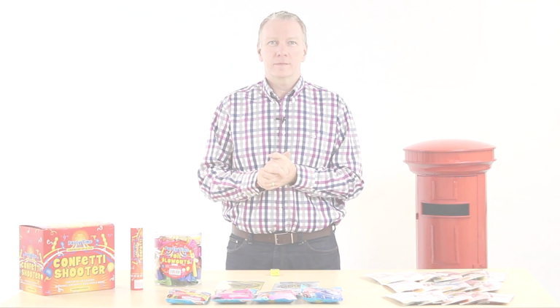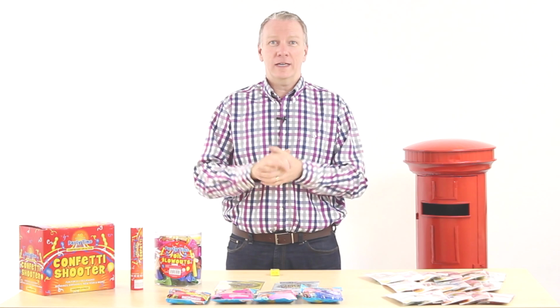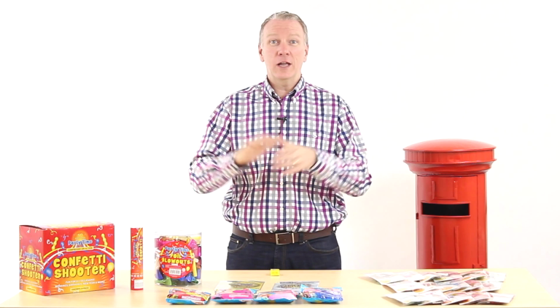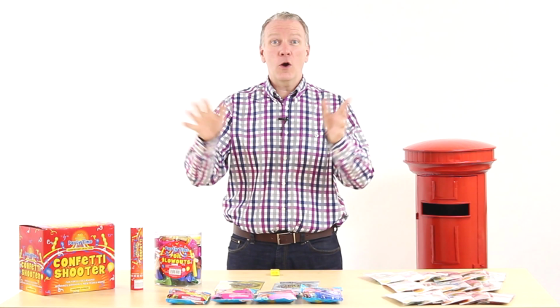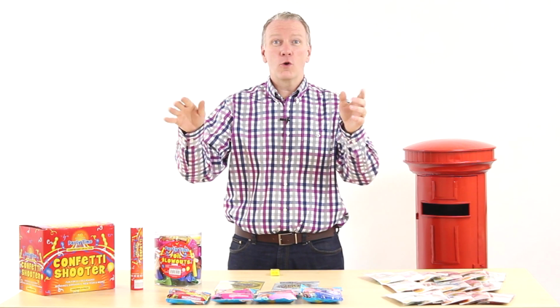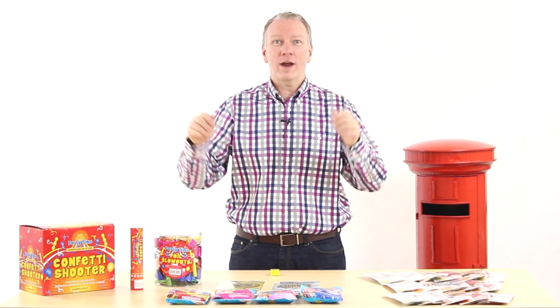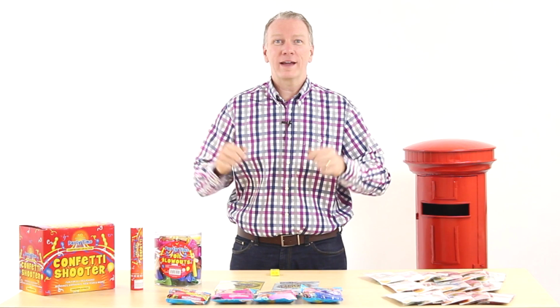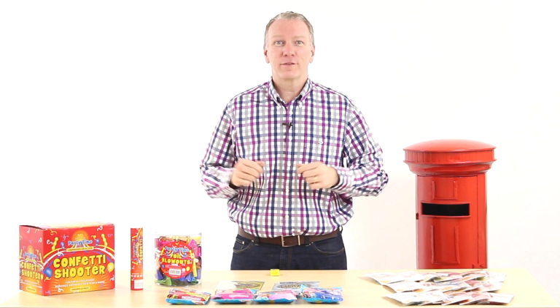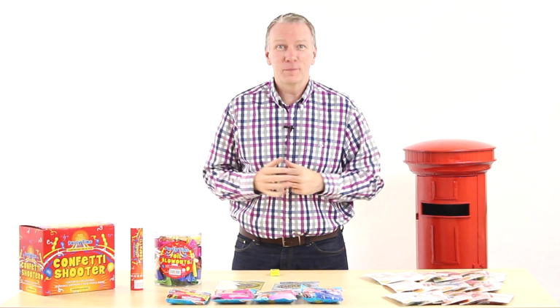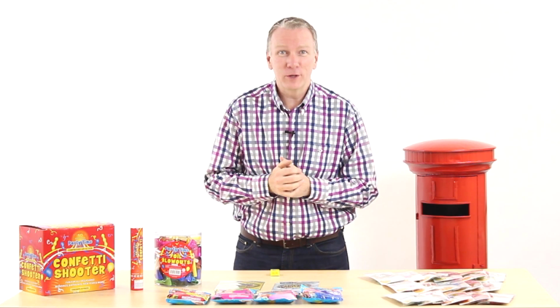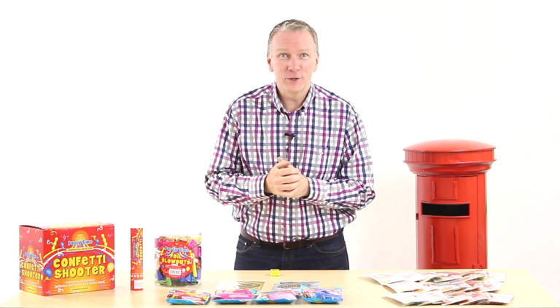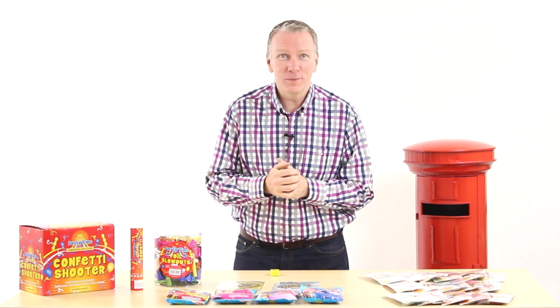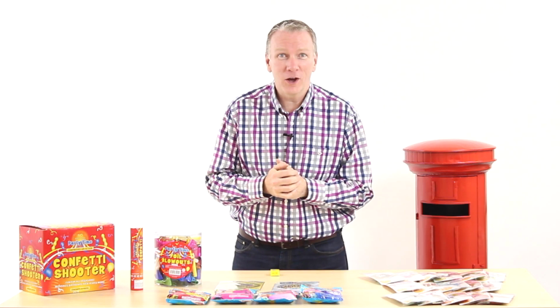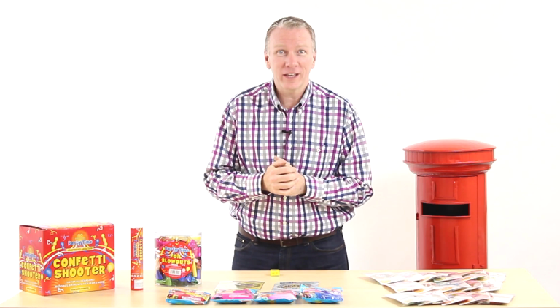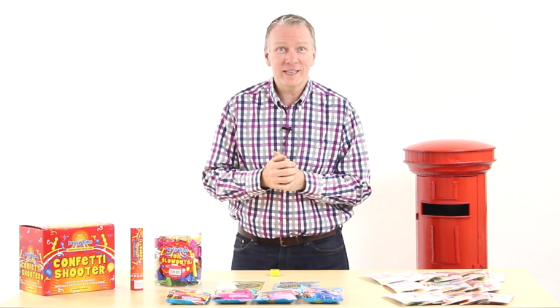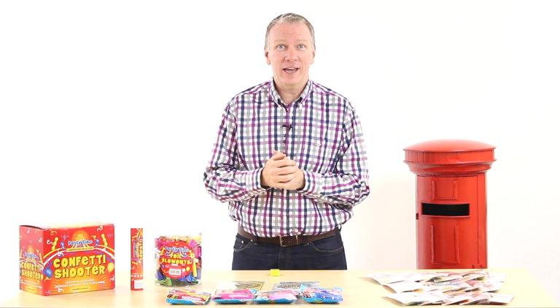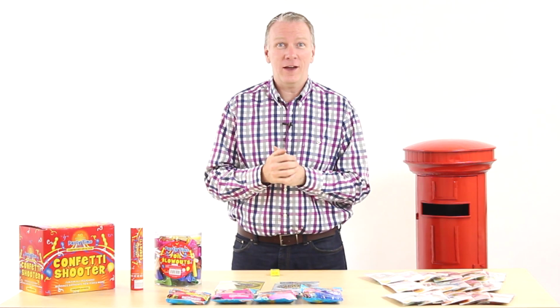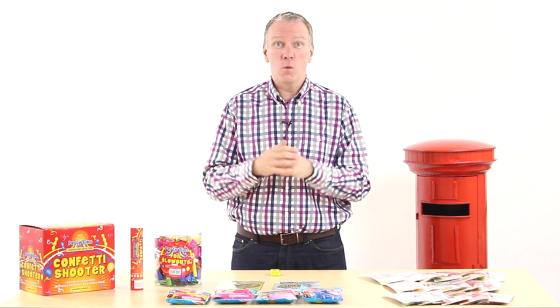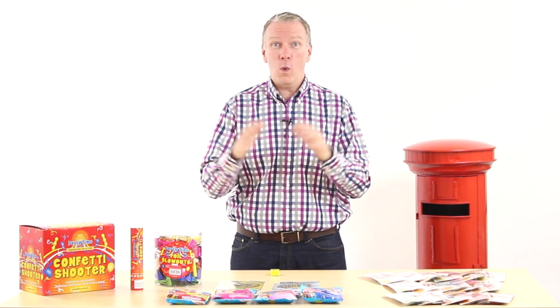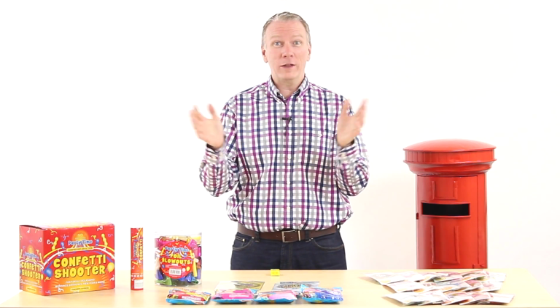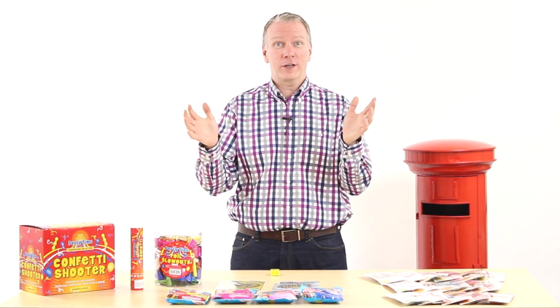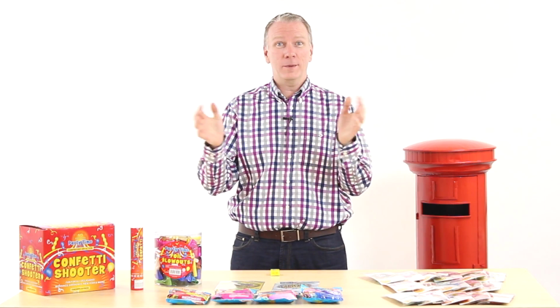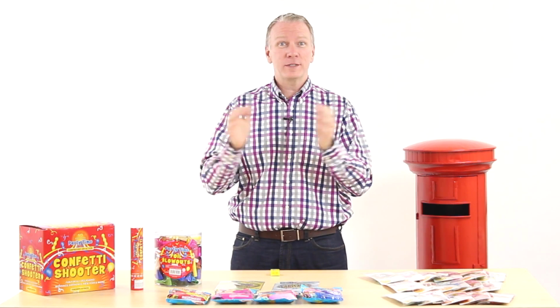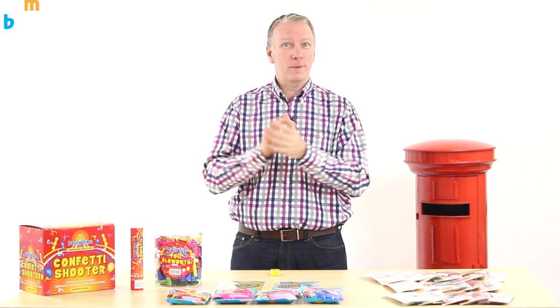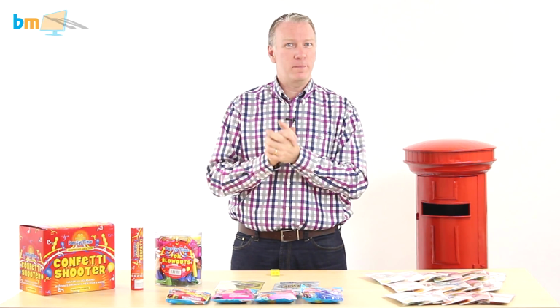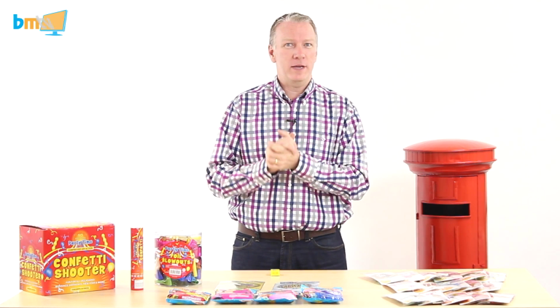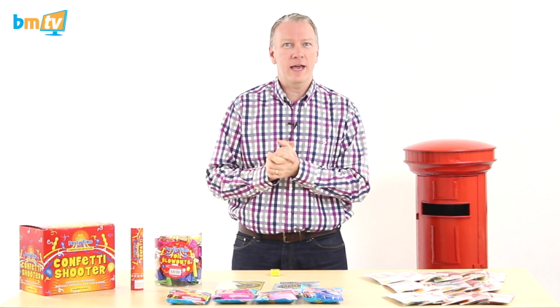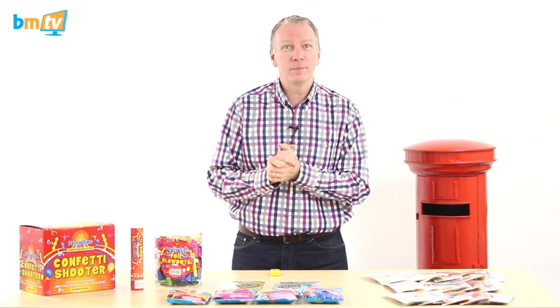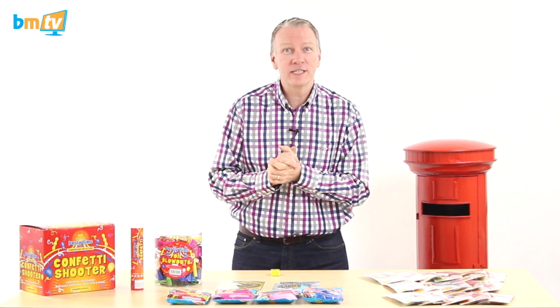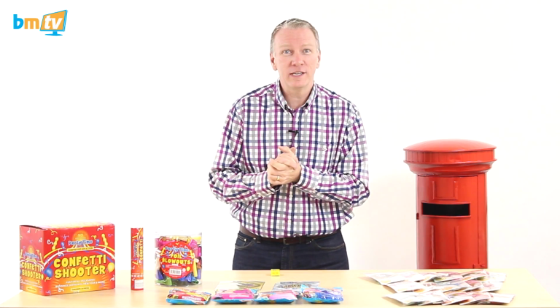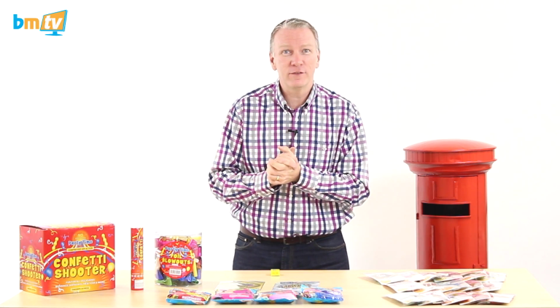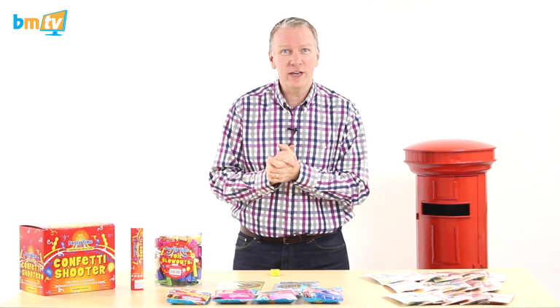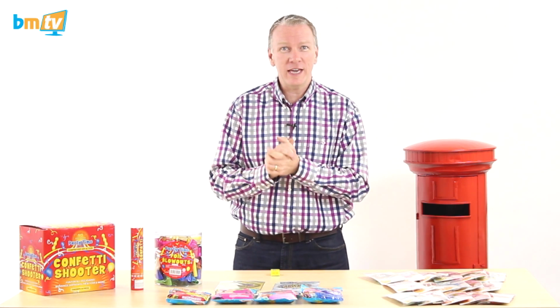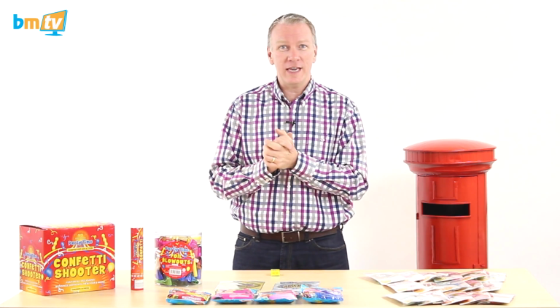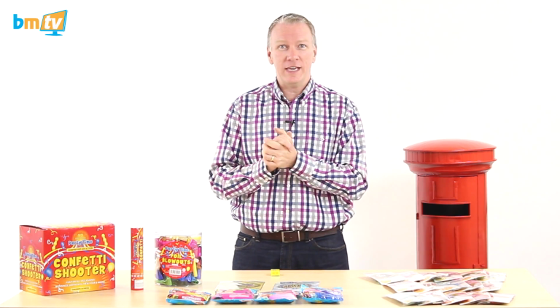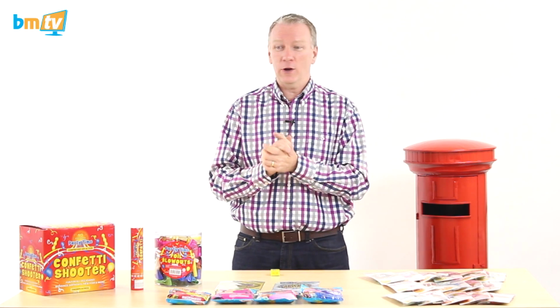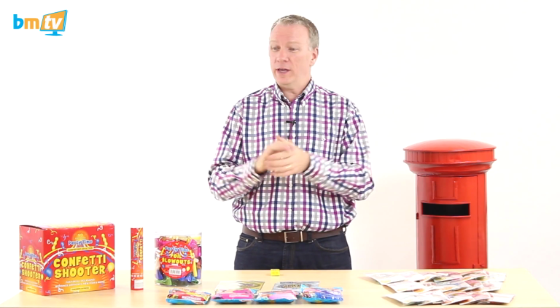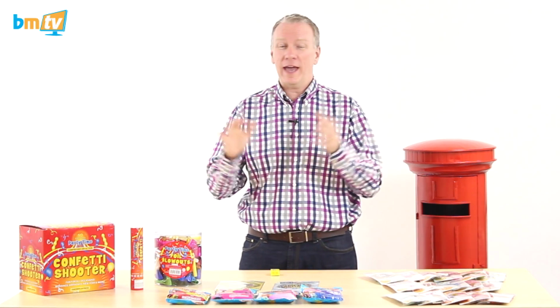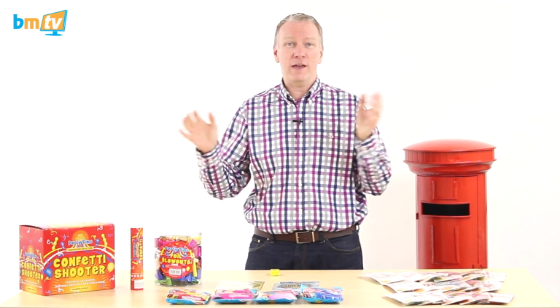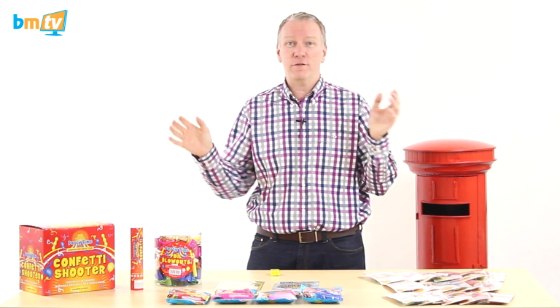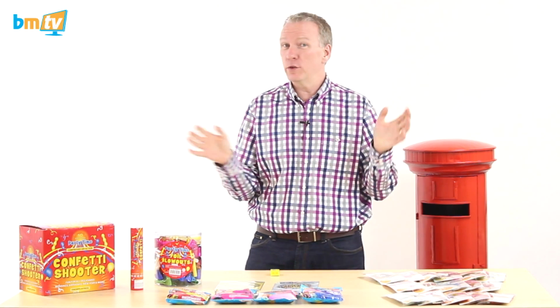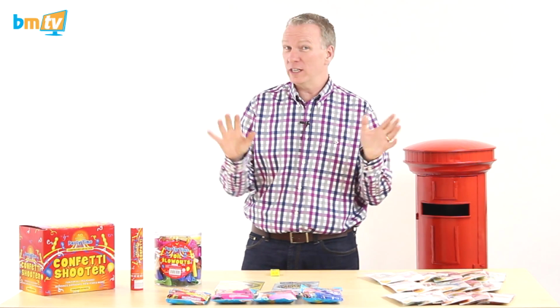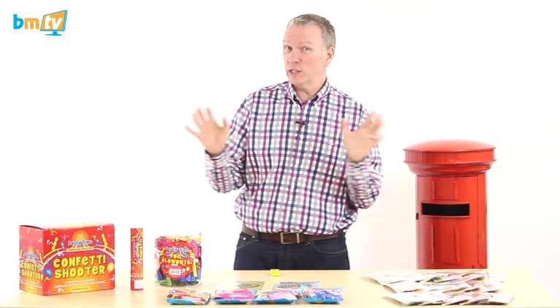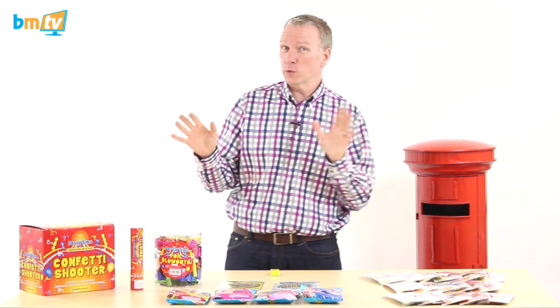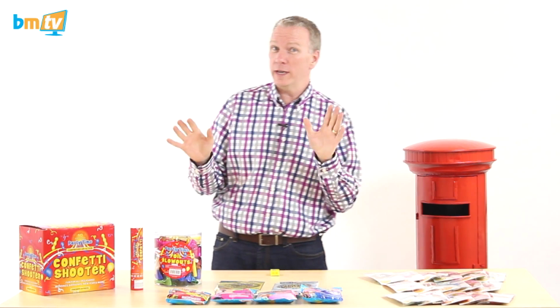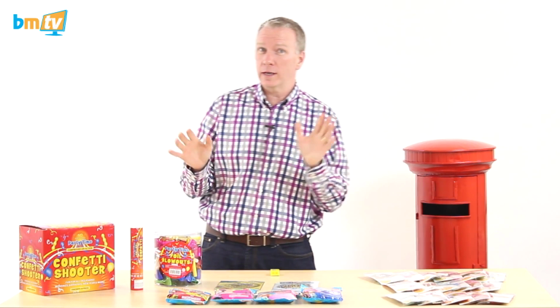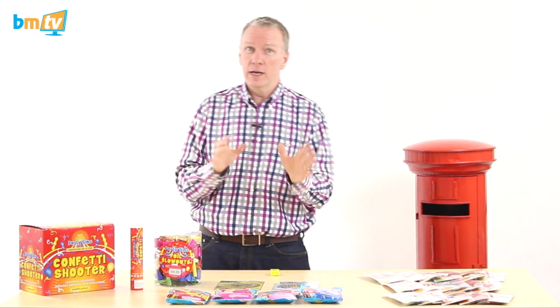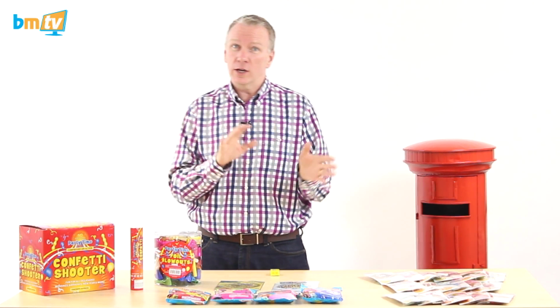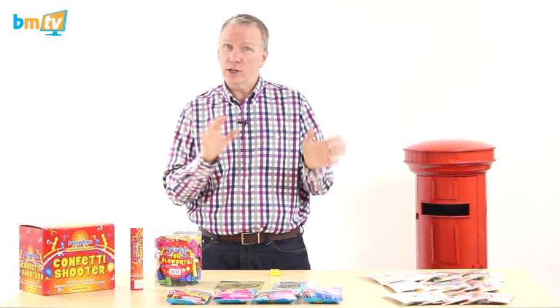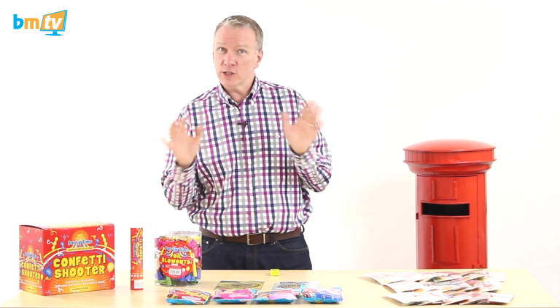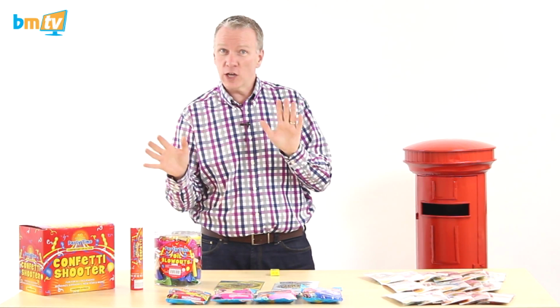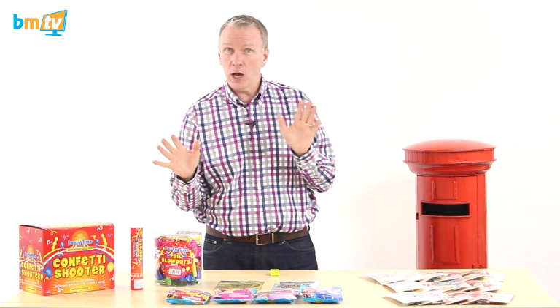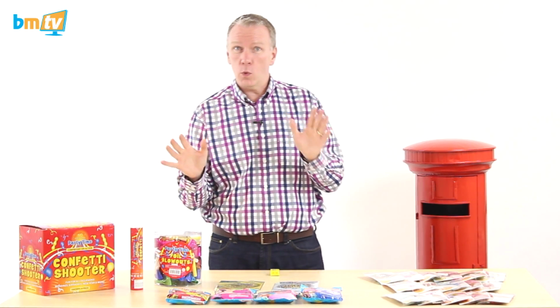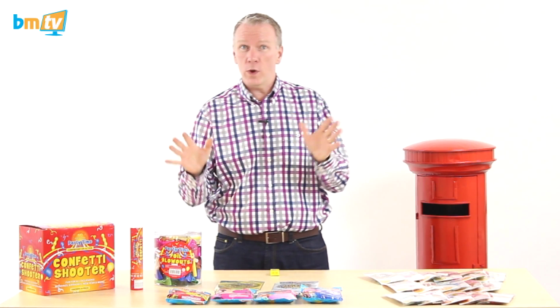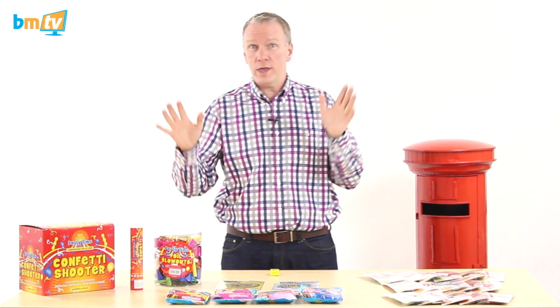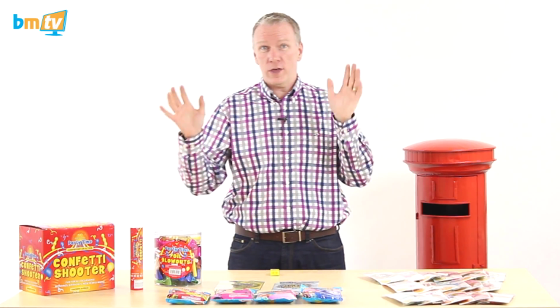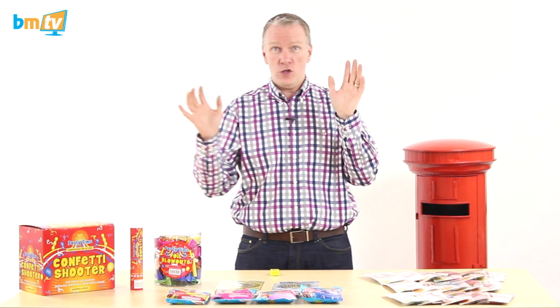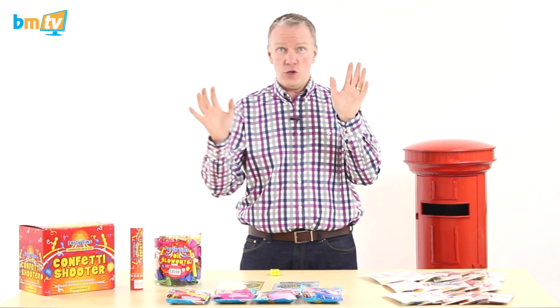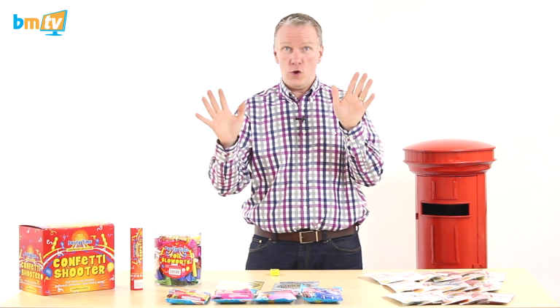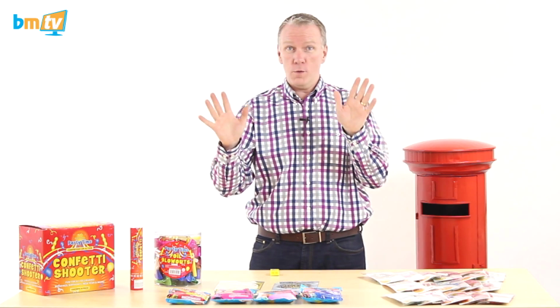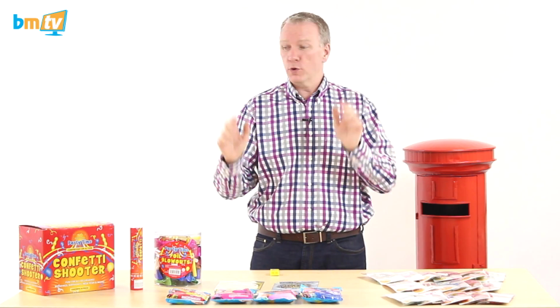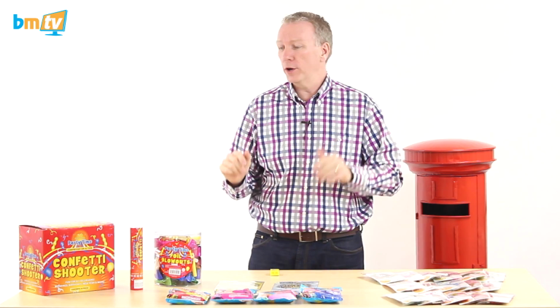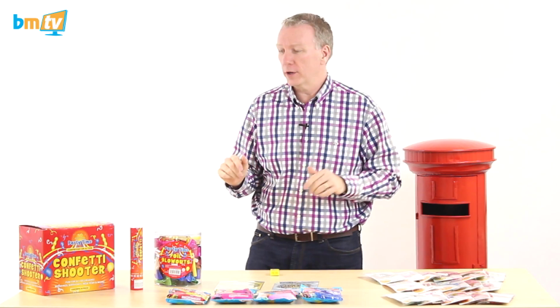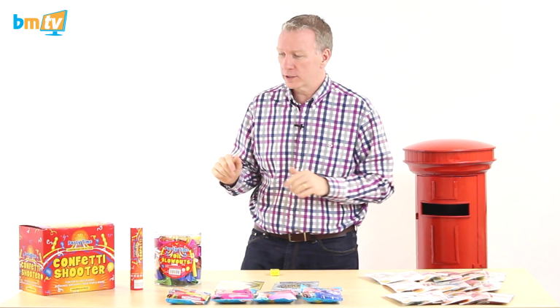Hello, Greg from Balloon Market here and welcome to BMTV. A few things this week — gonna start with new products.